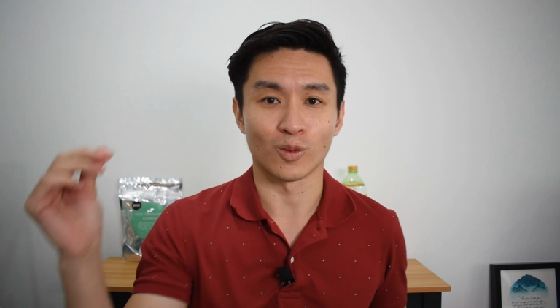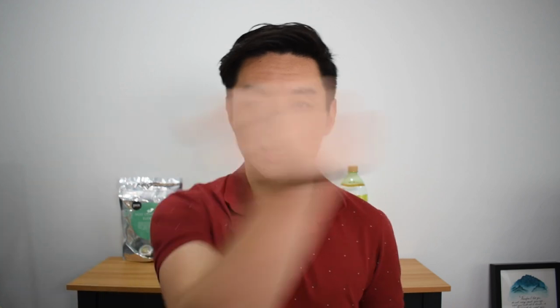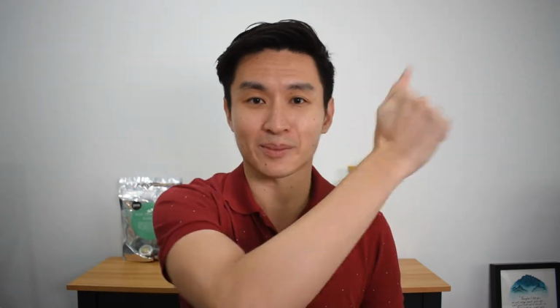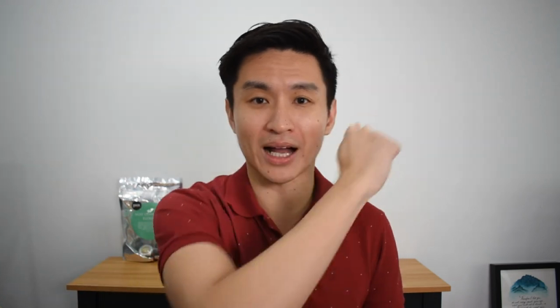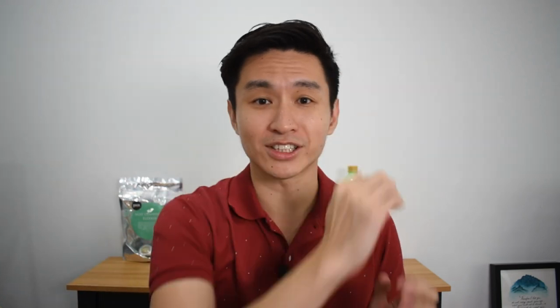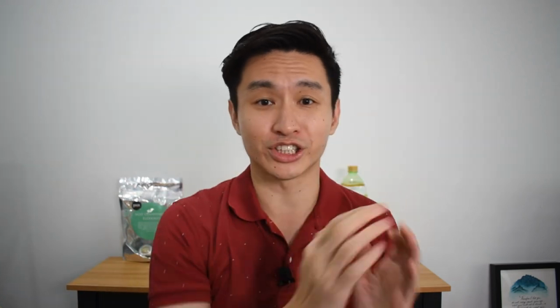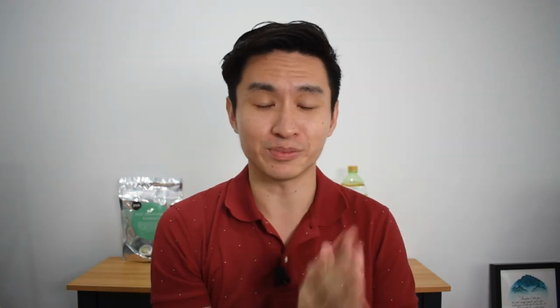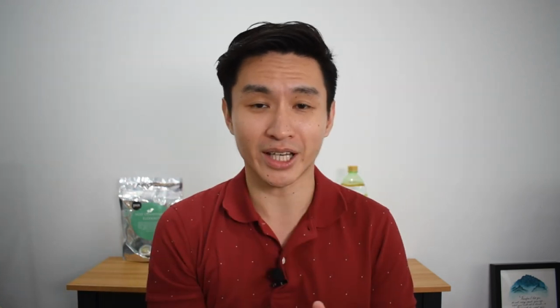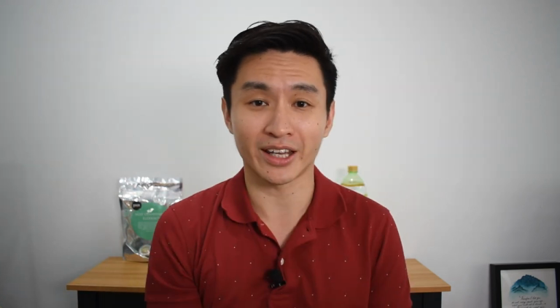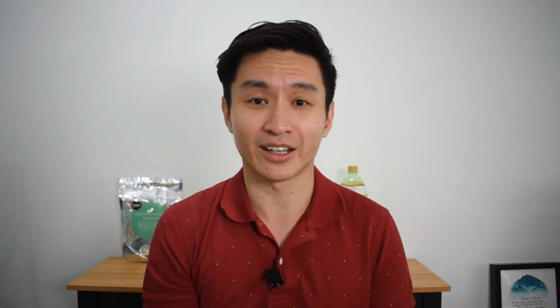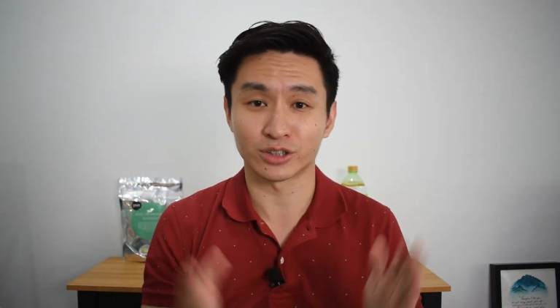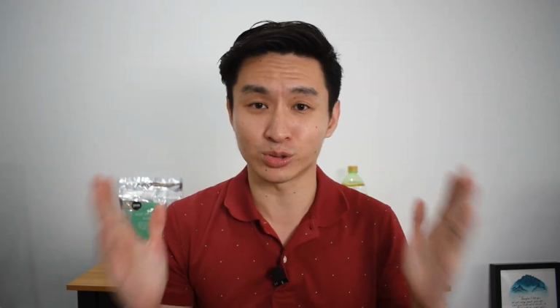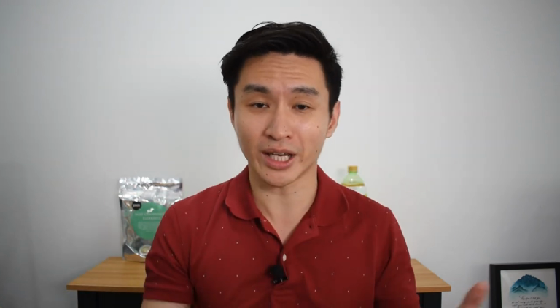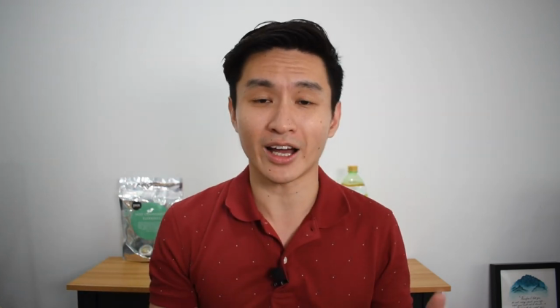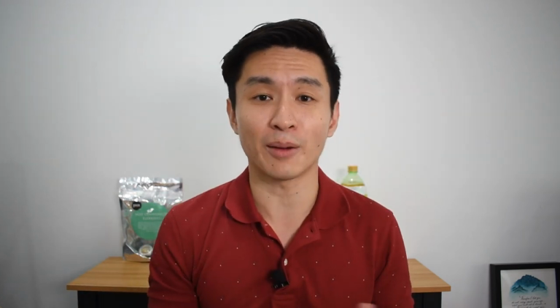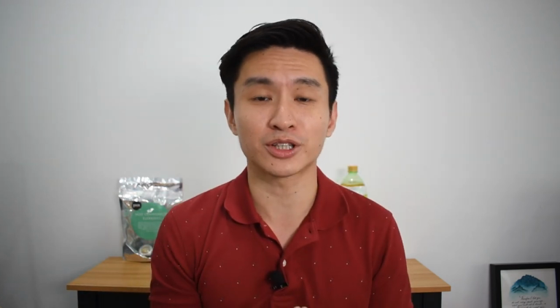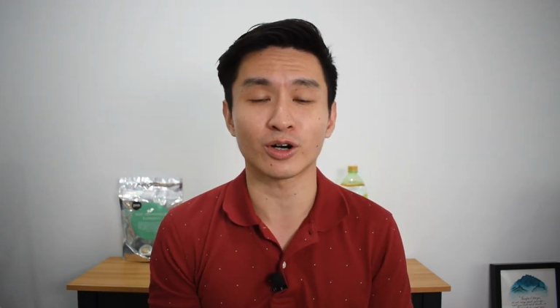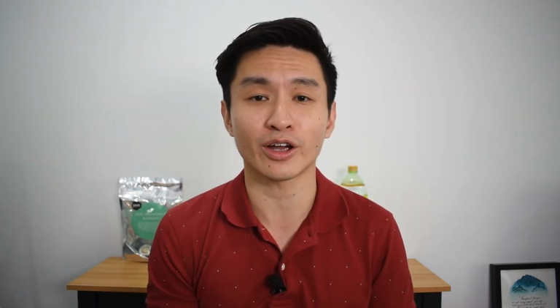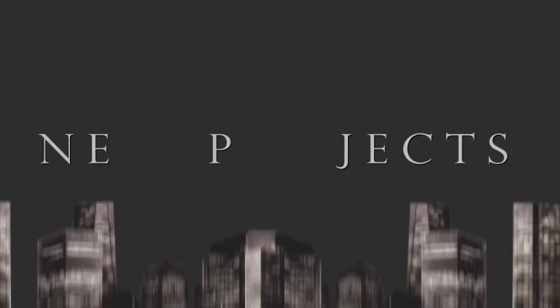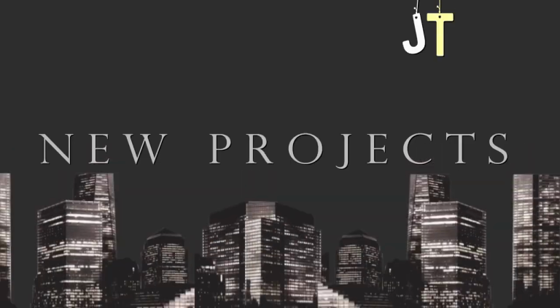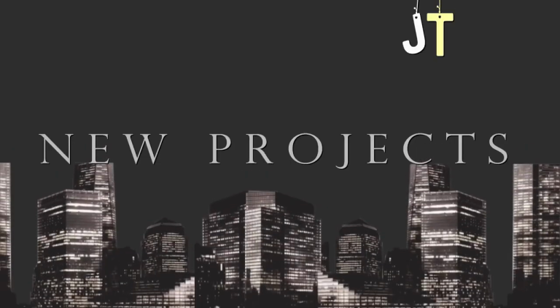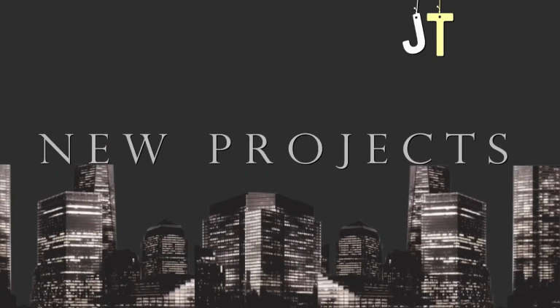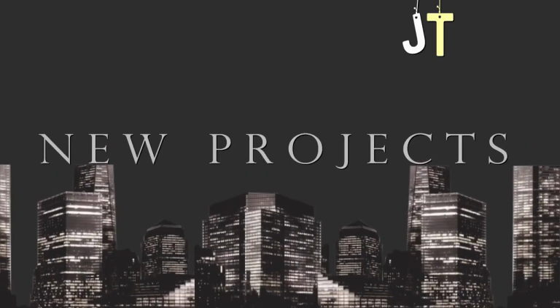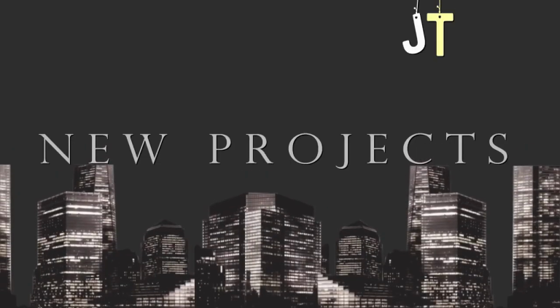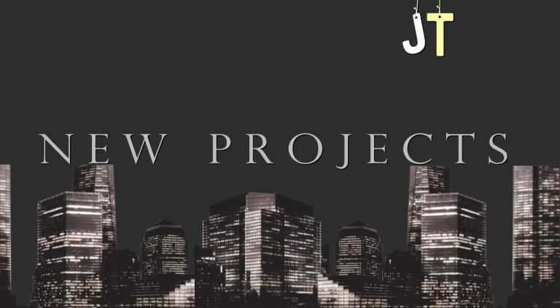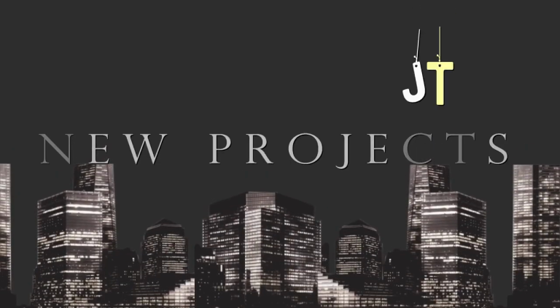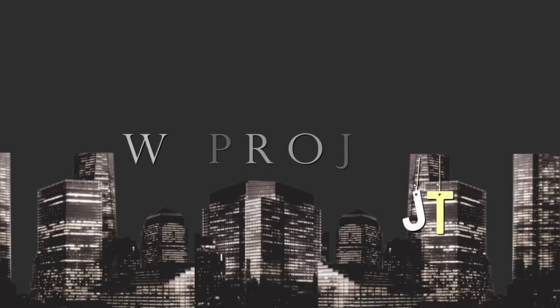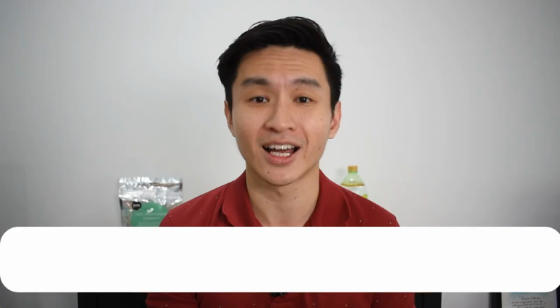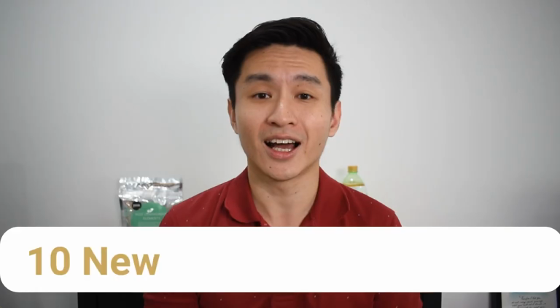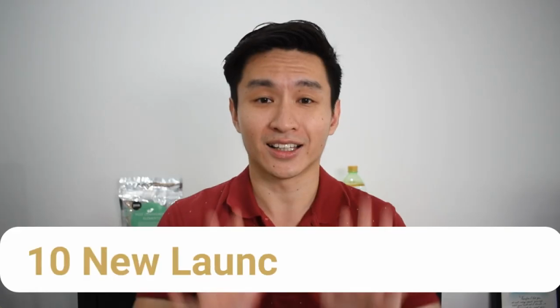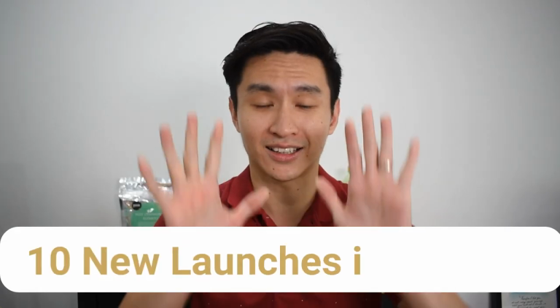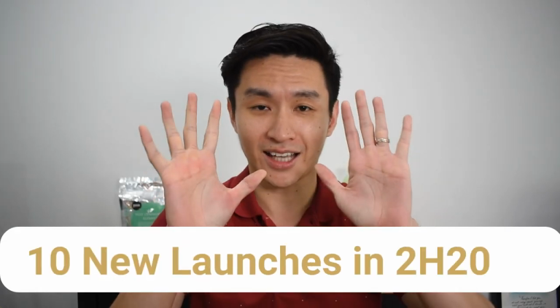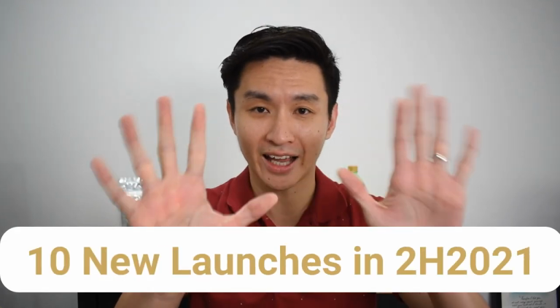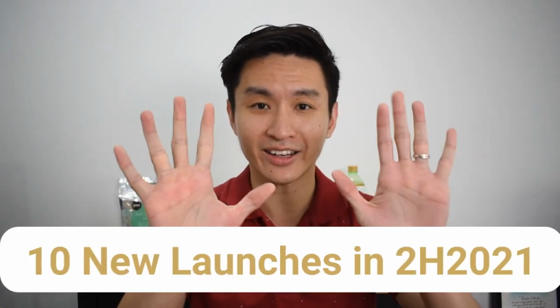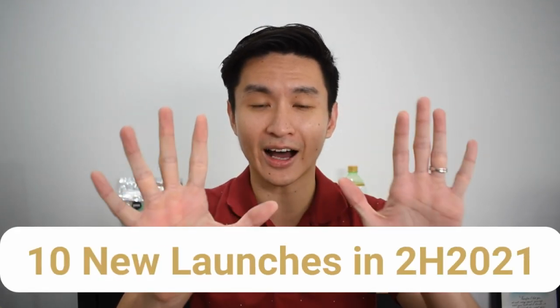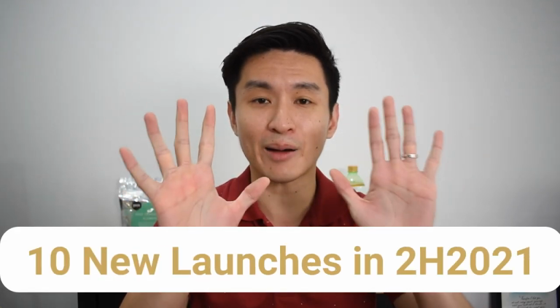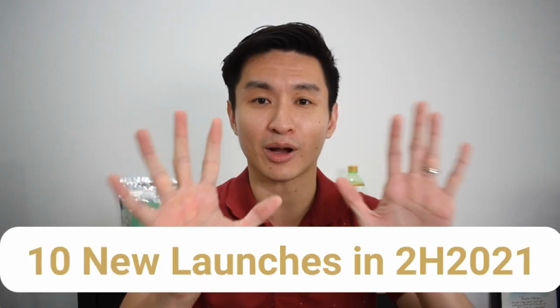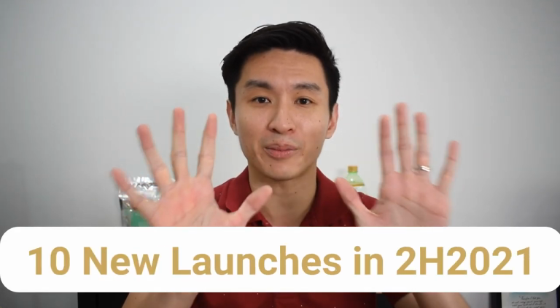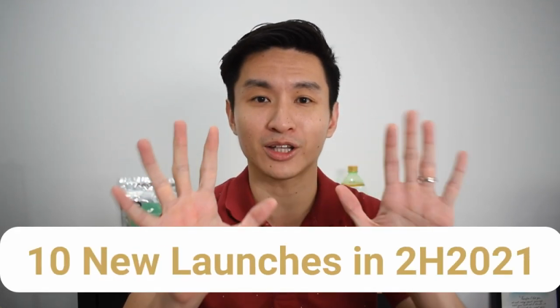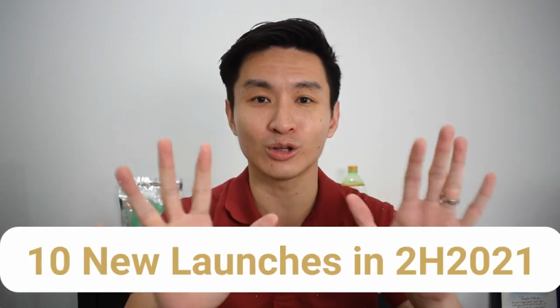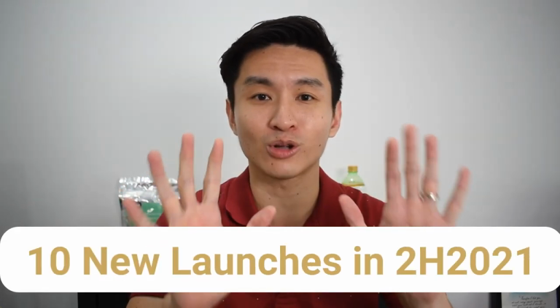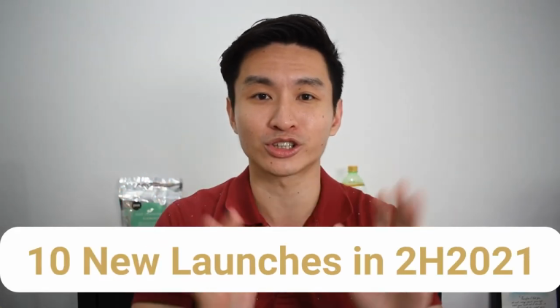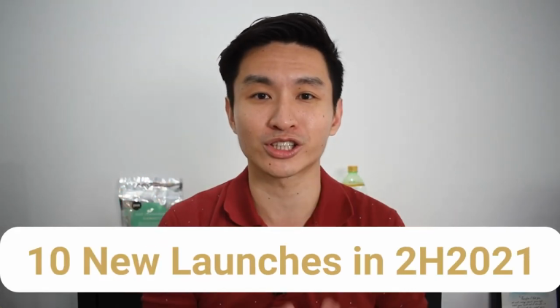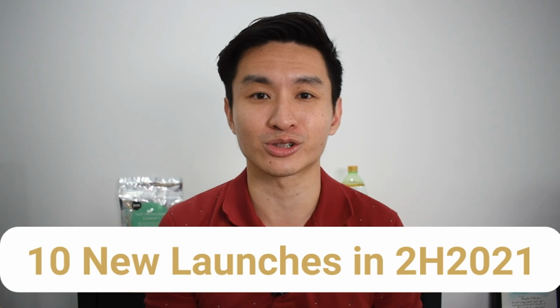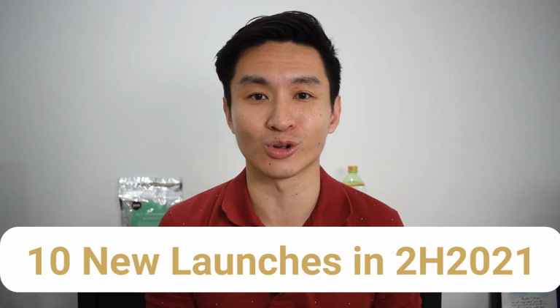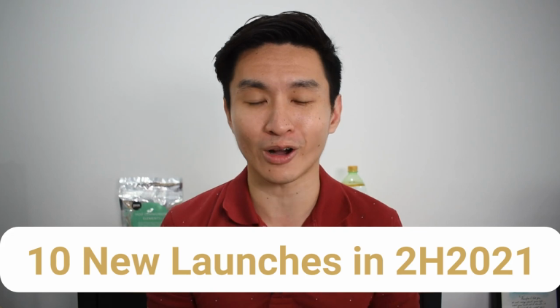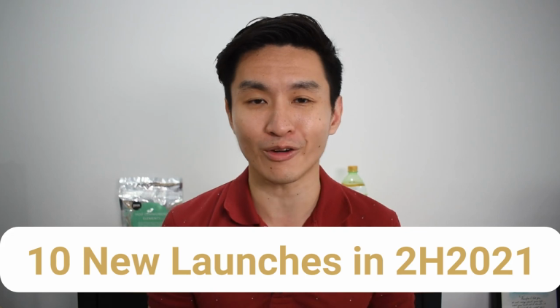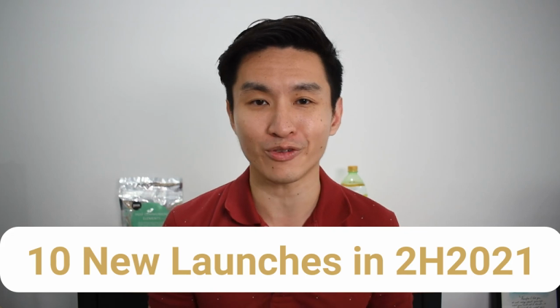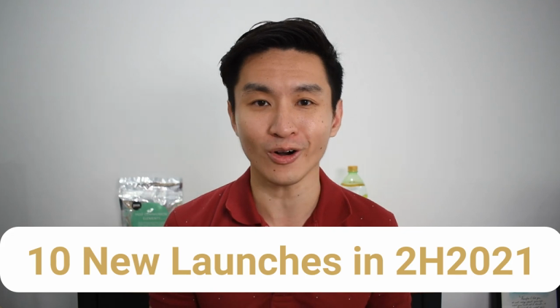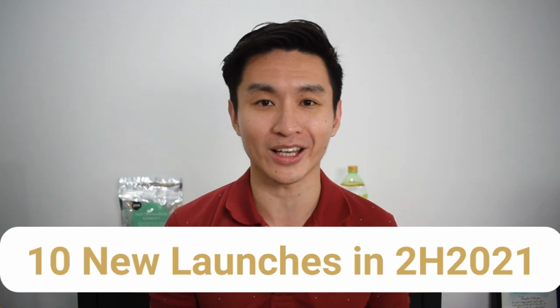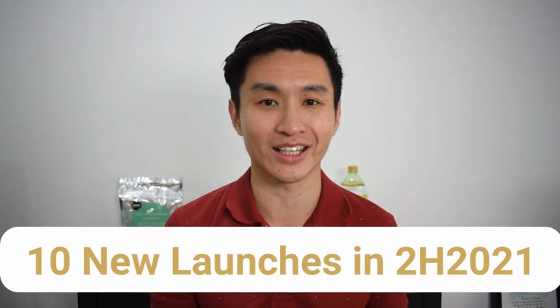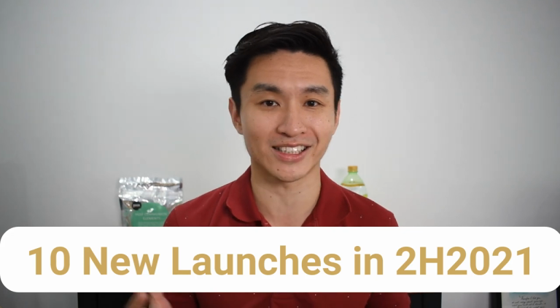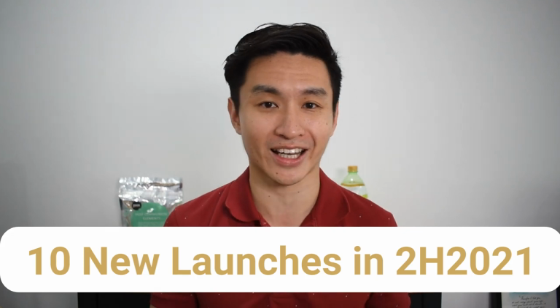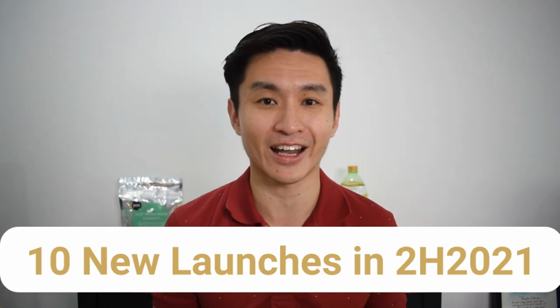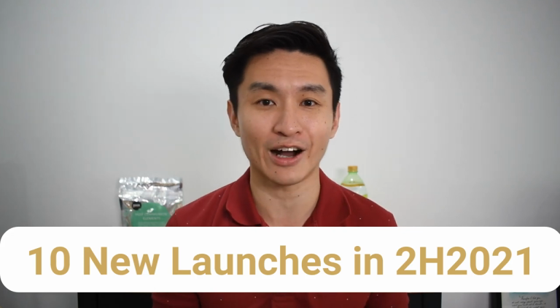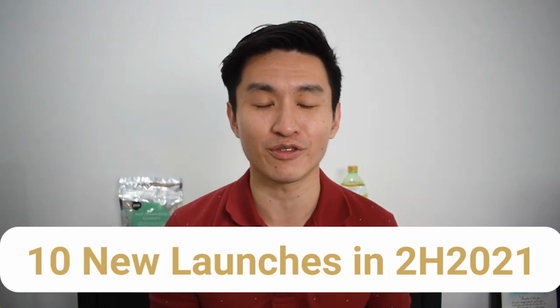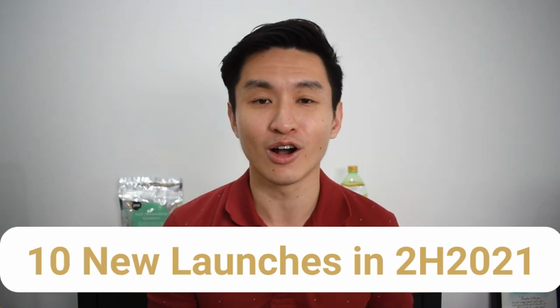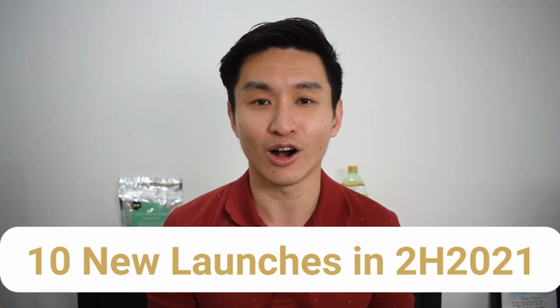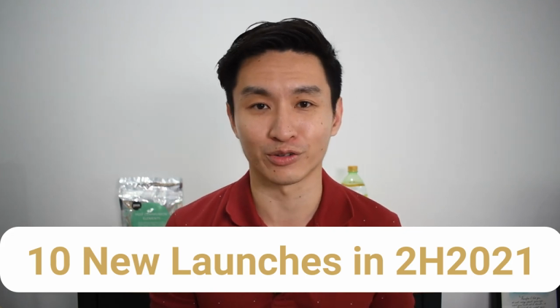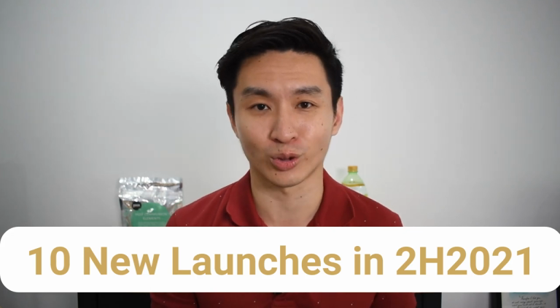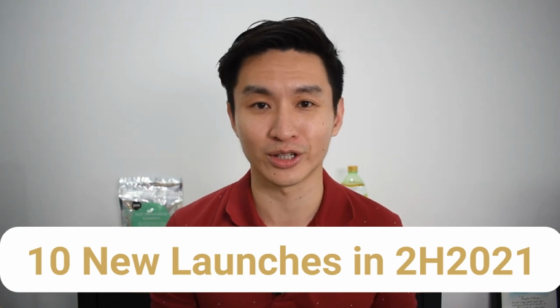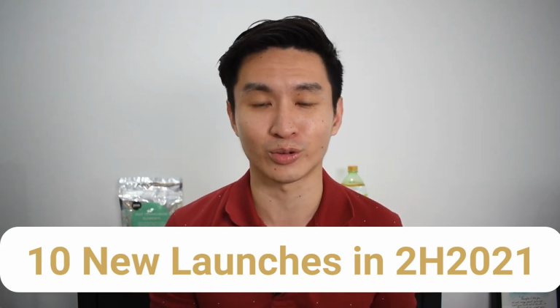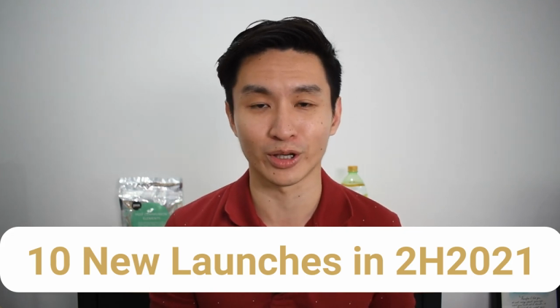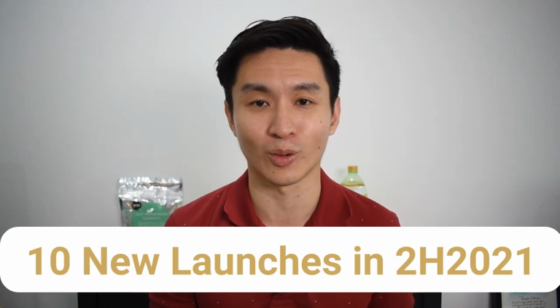What's up guys, it's Jim Tay and today I'll be talking about new projects — the 10 upcoming new launches to look out for in the second half of 2021.